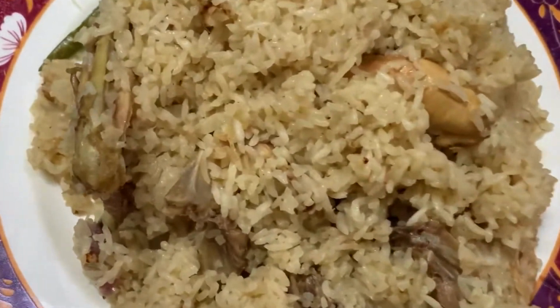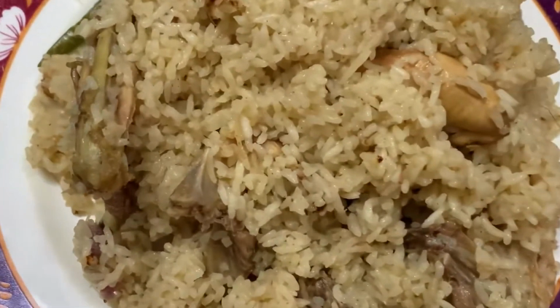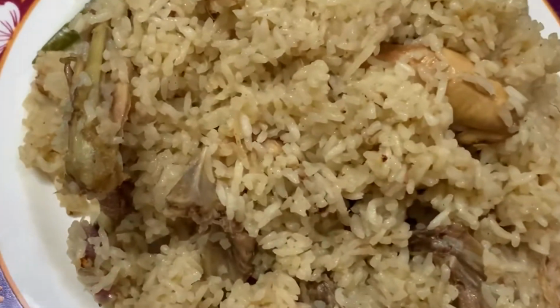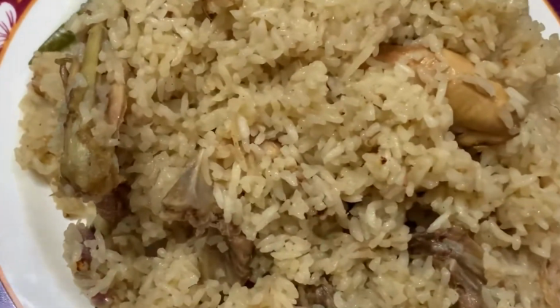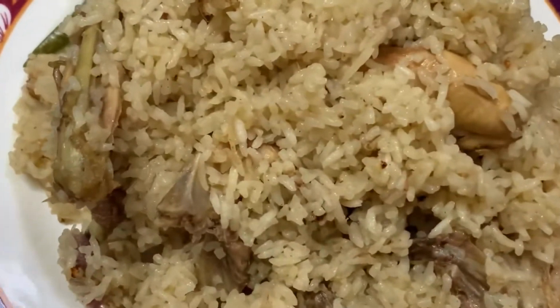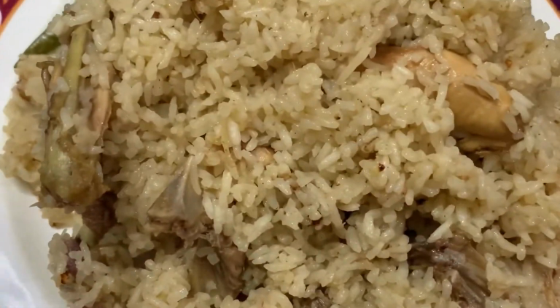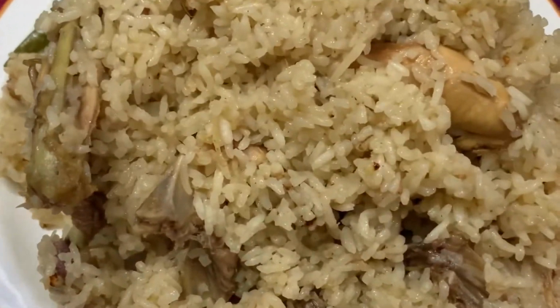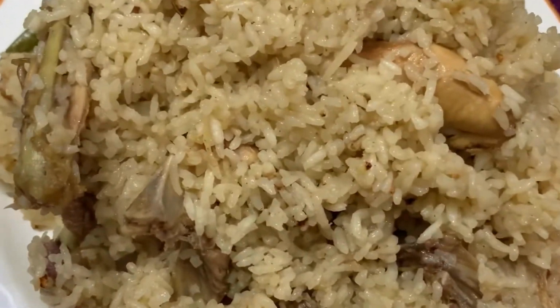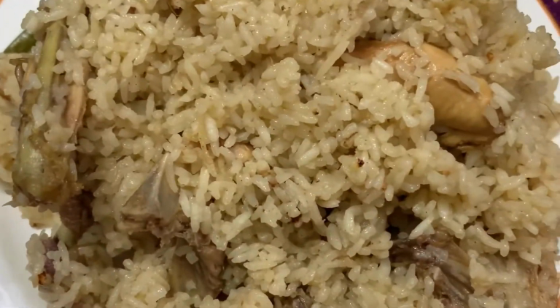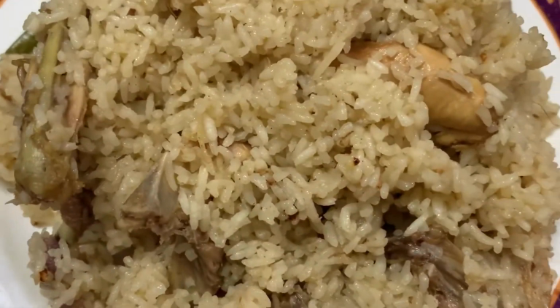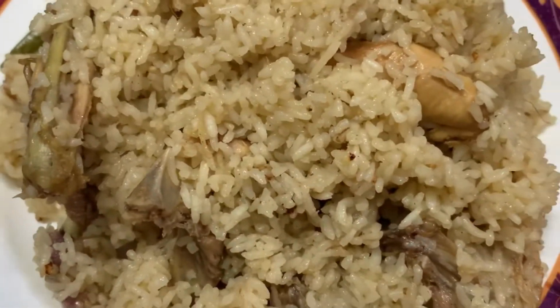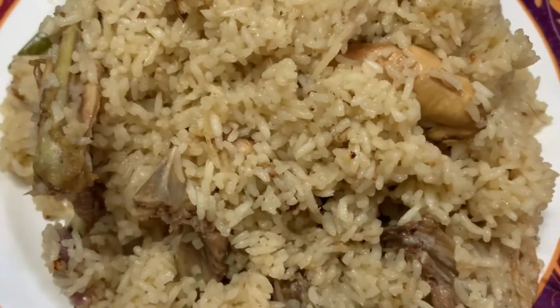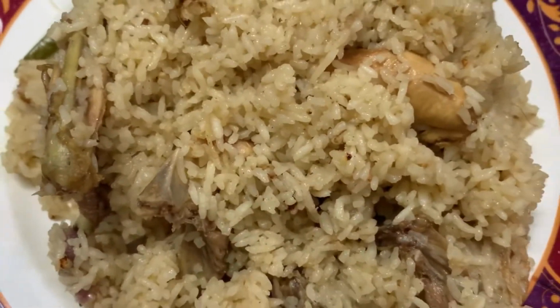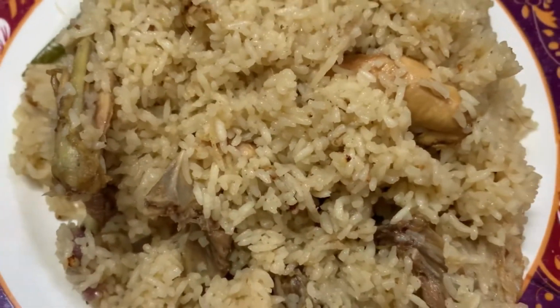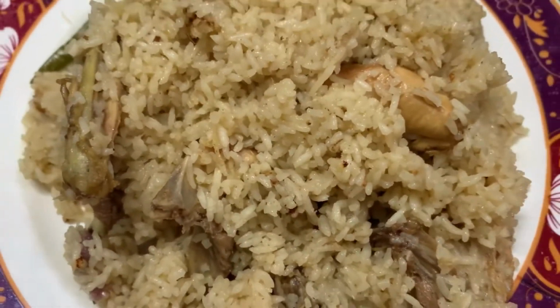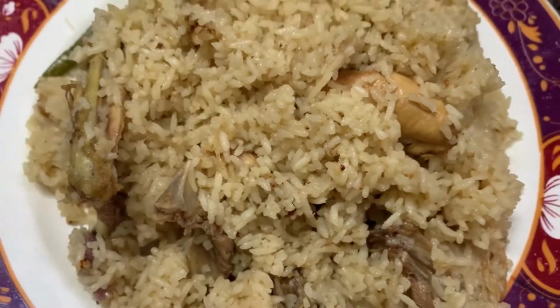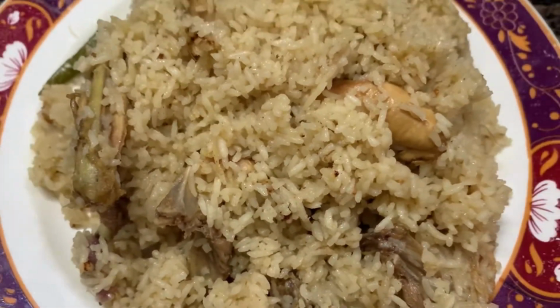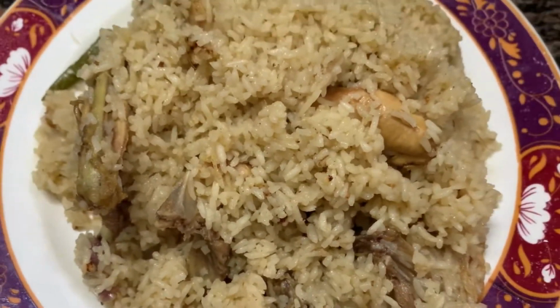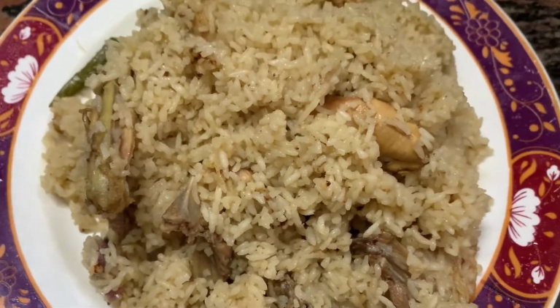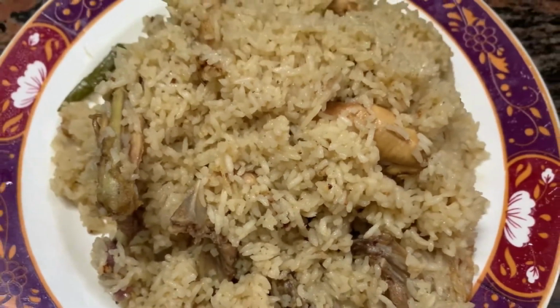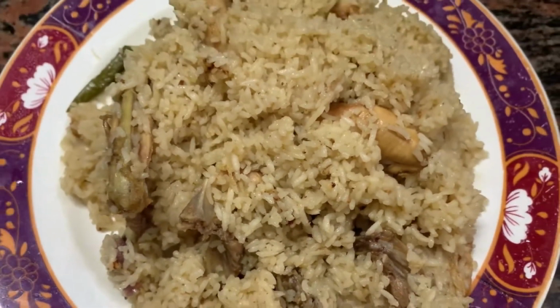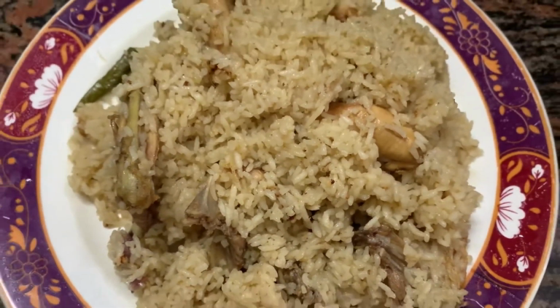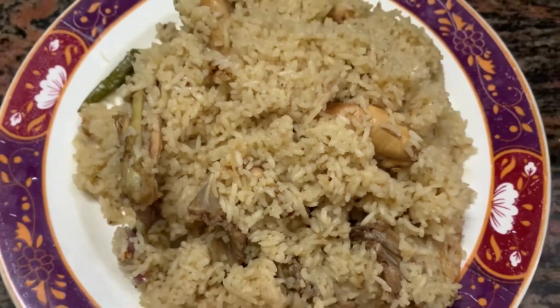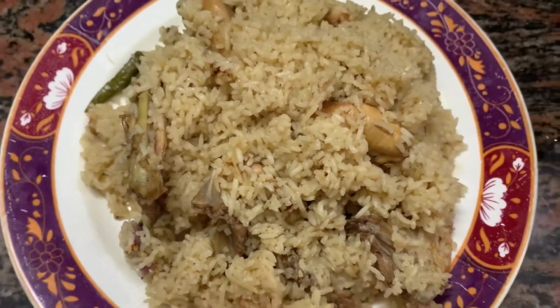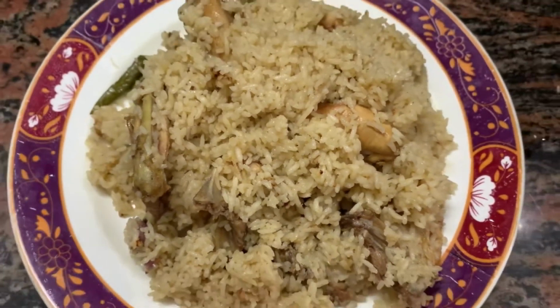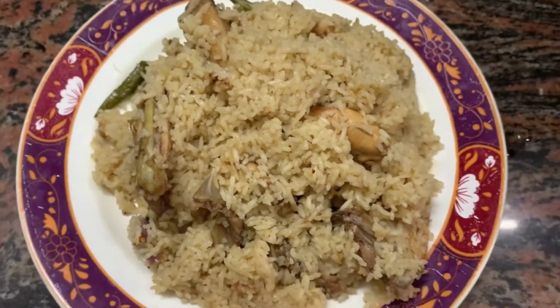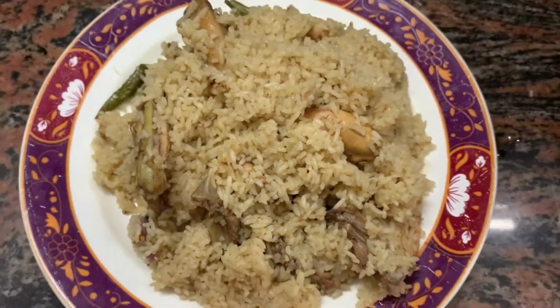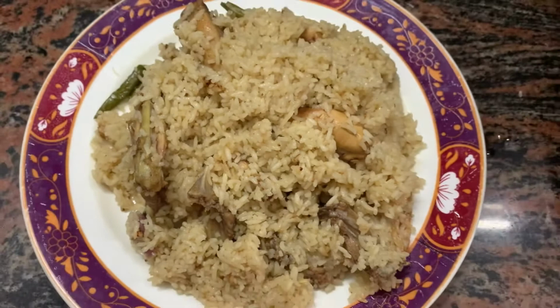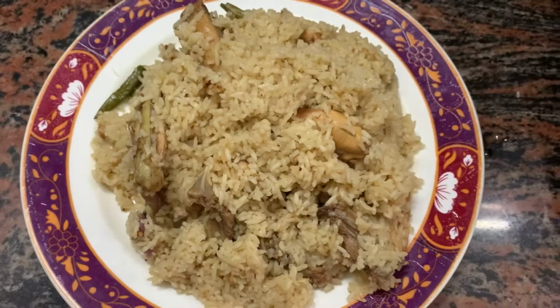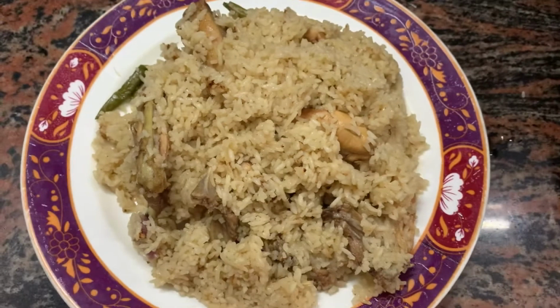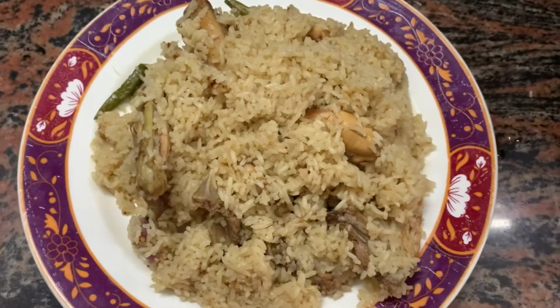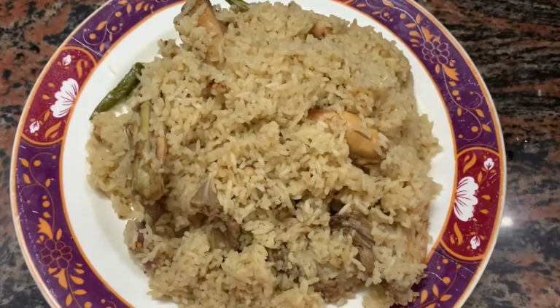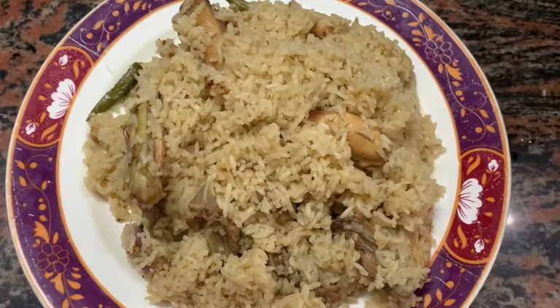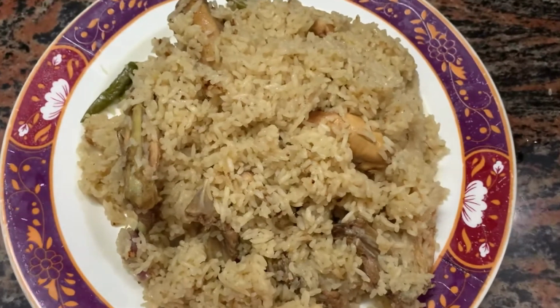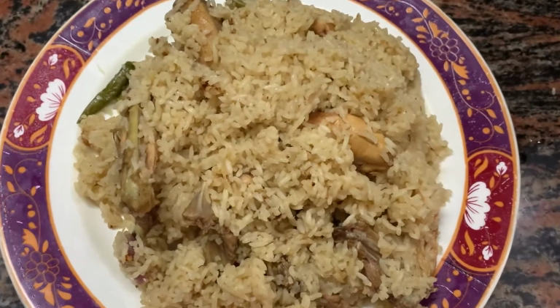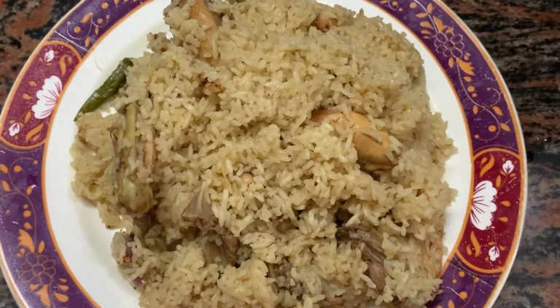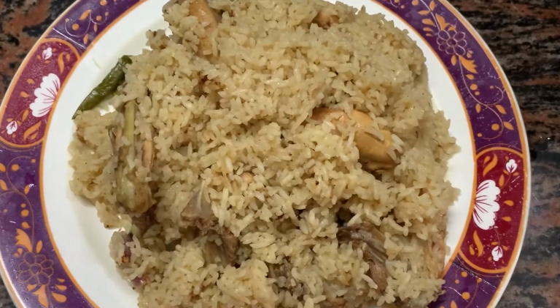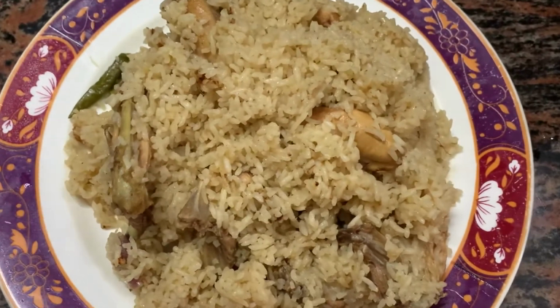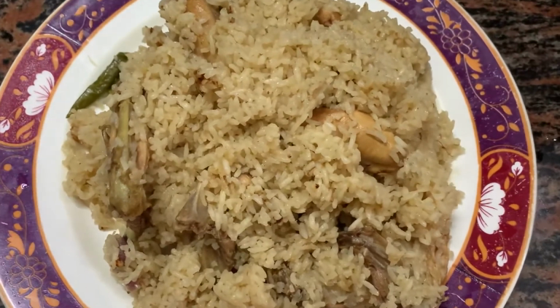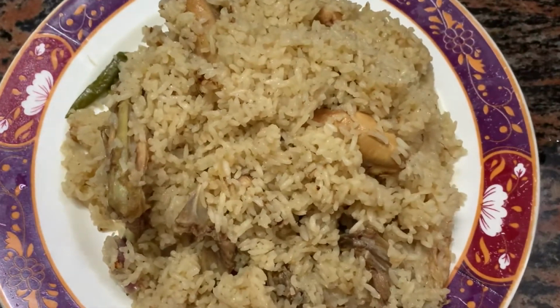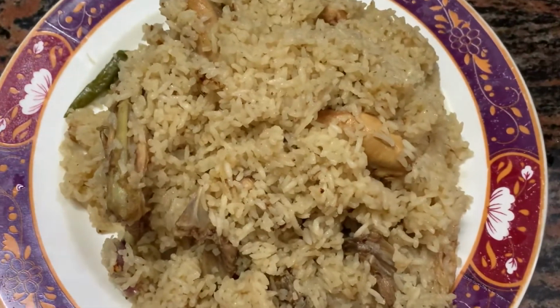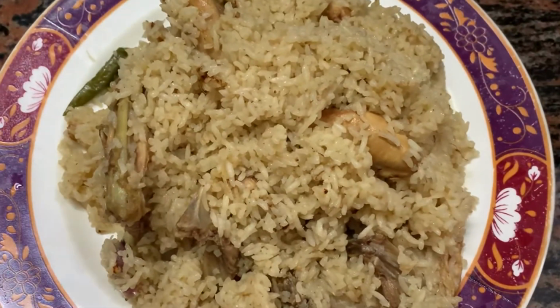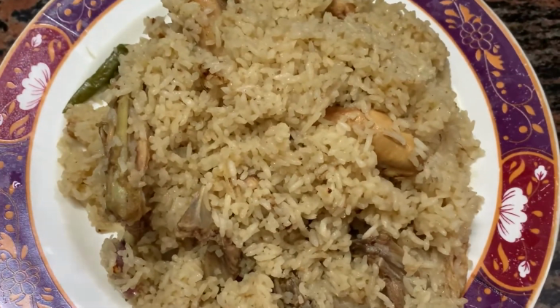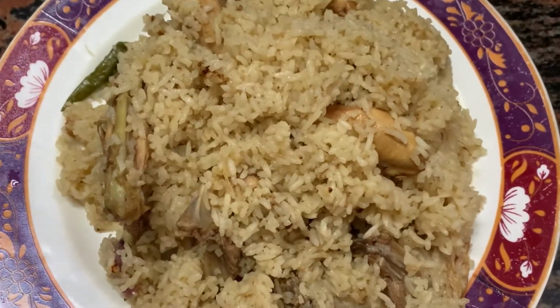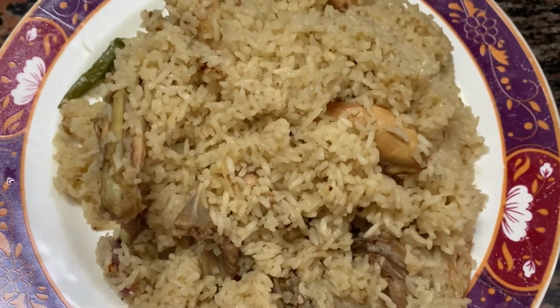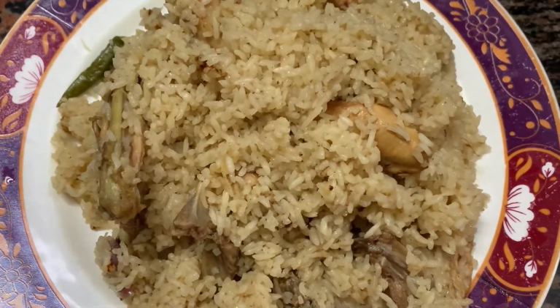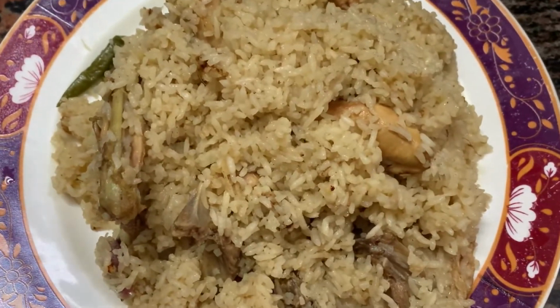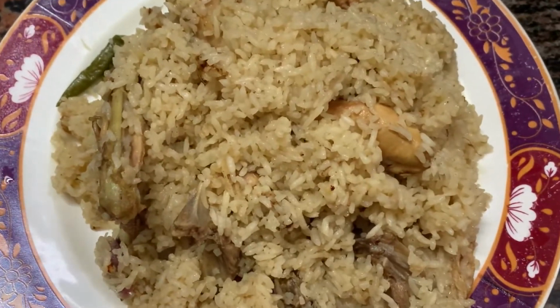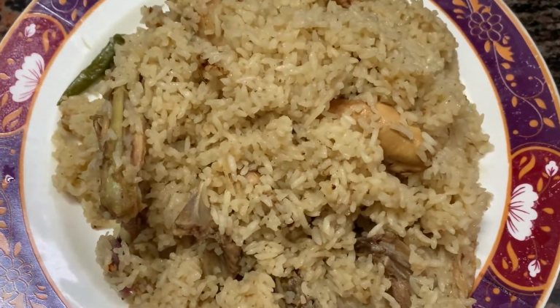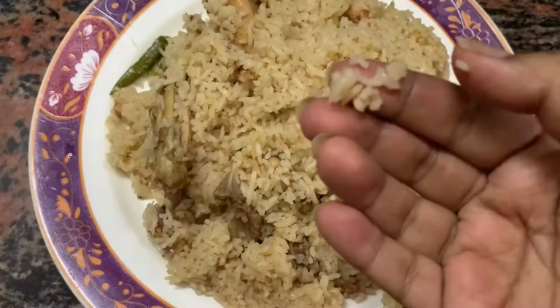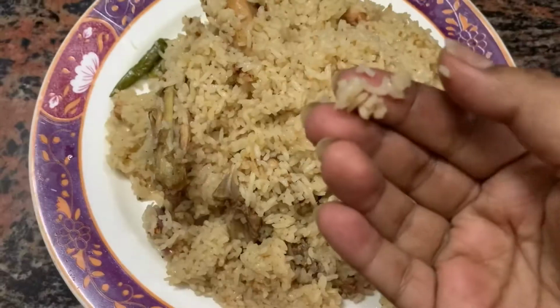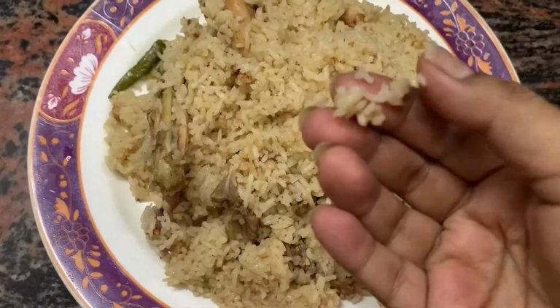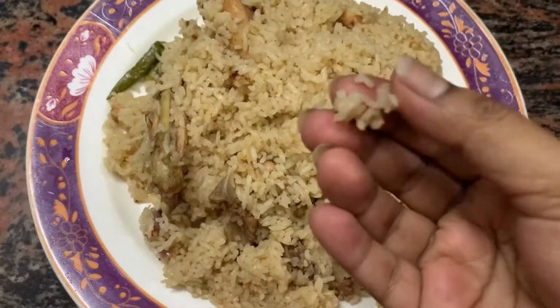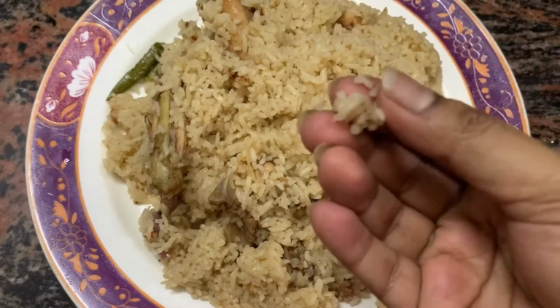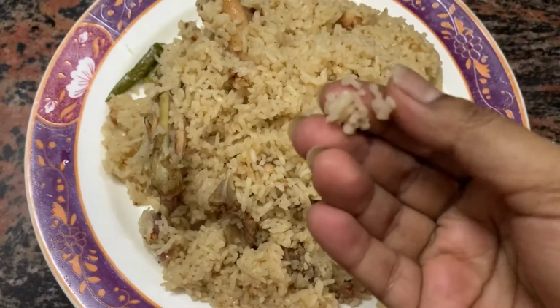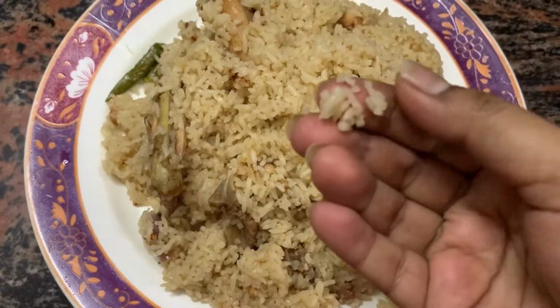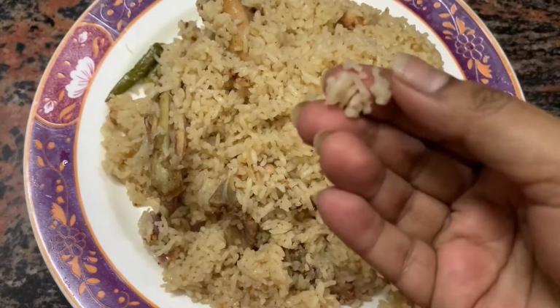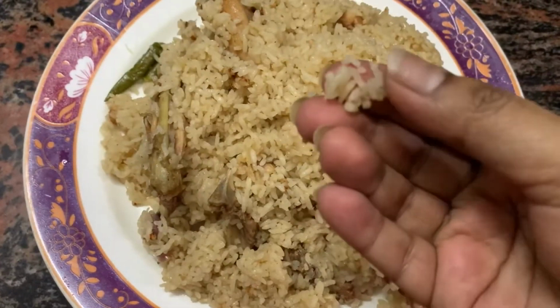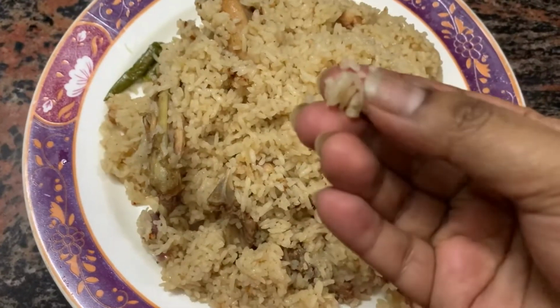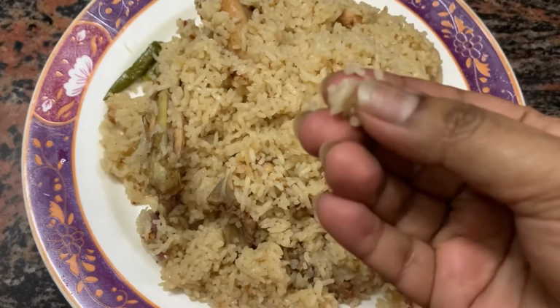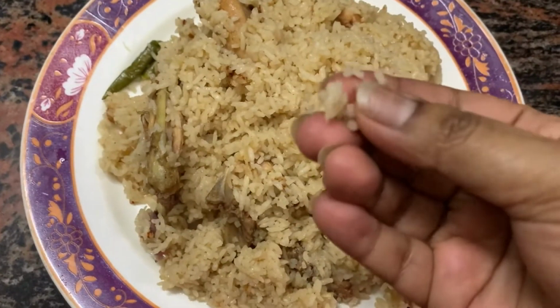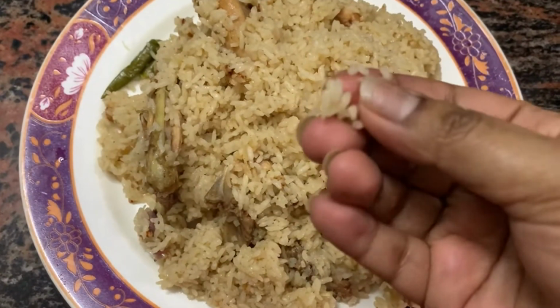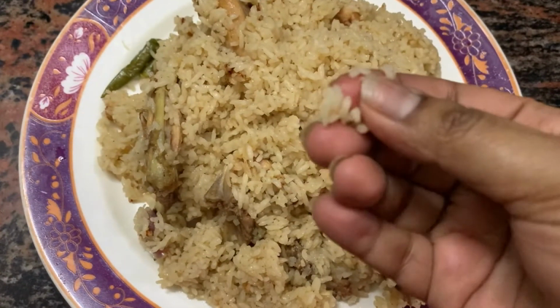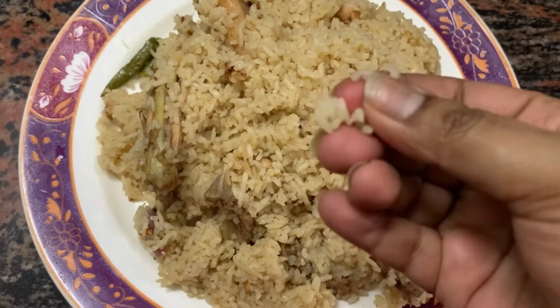That's it. Our Bangladeshi chicken pulao is ready — a special recipe. You can see that it has cooked well.